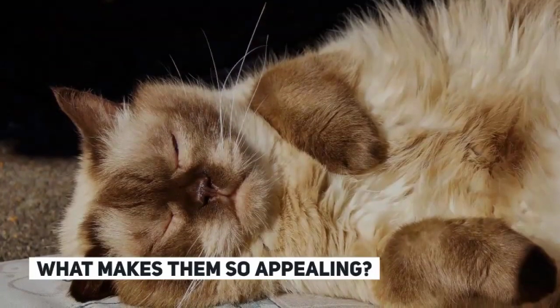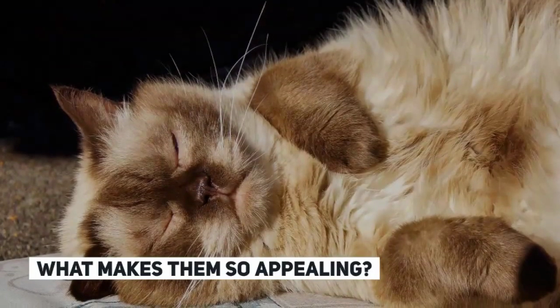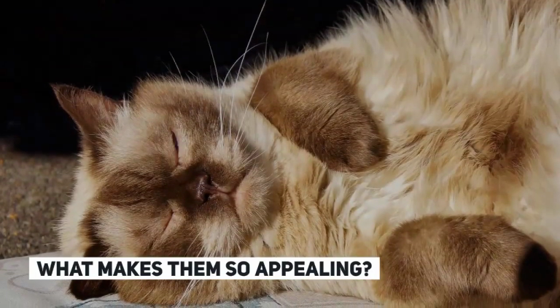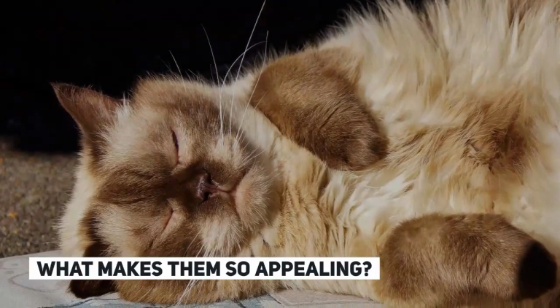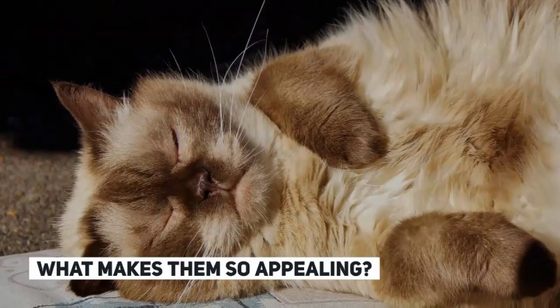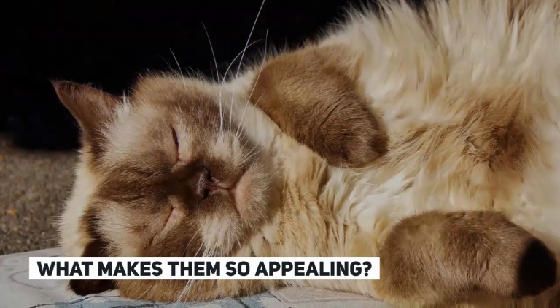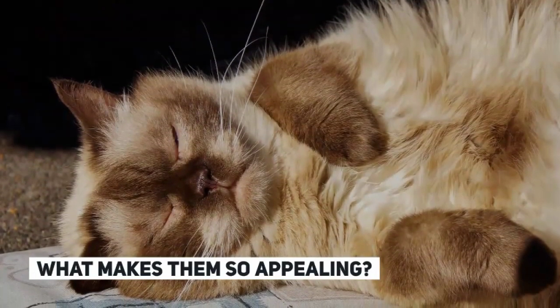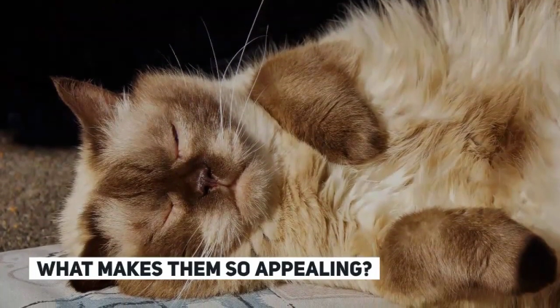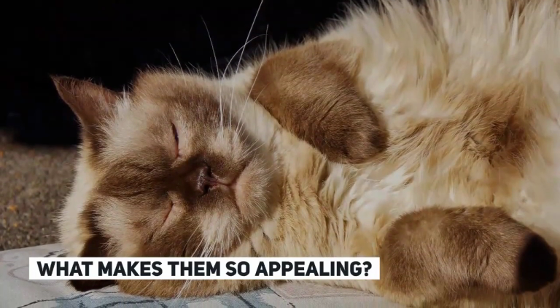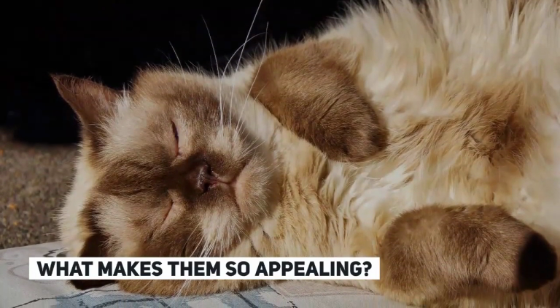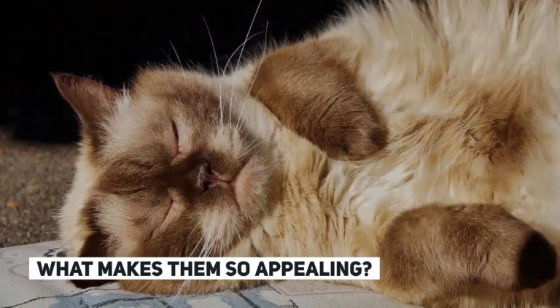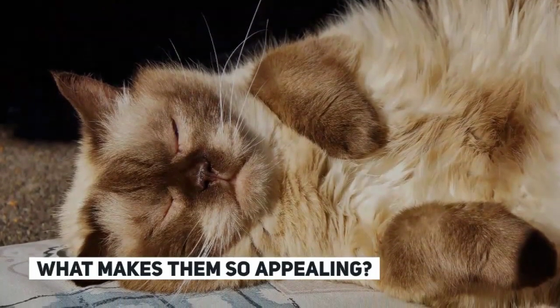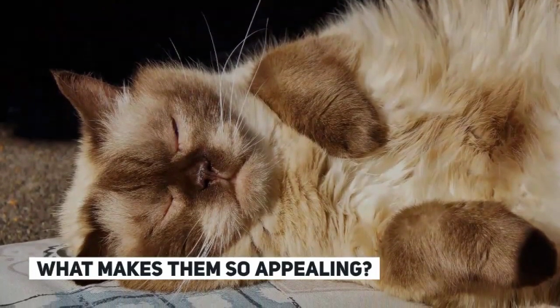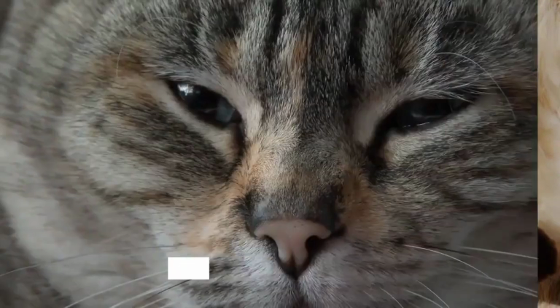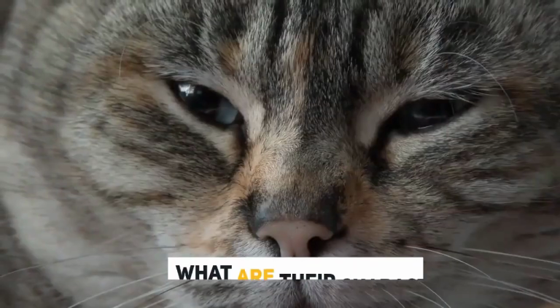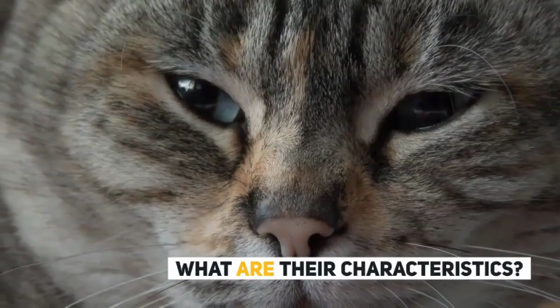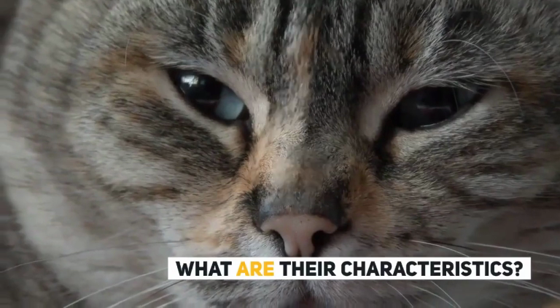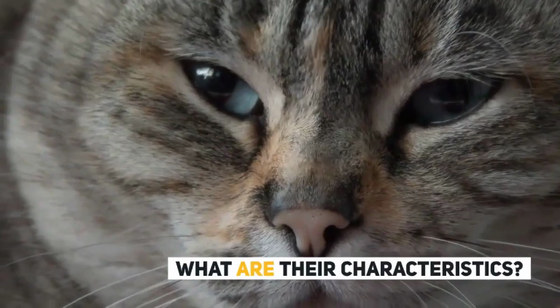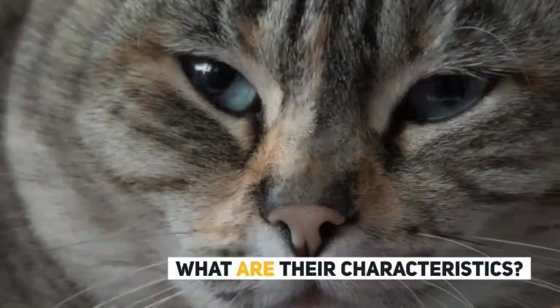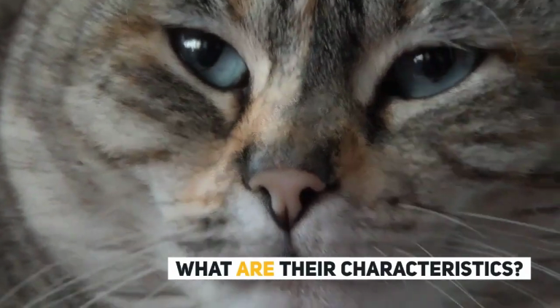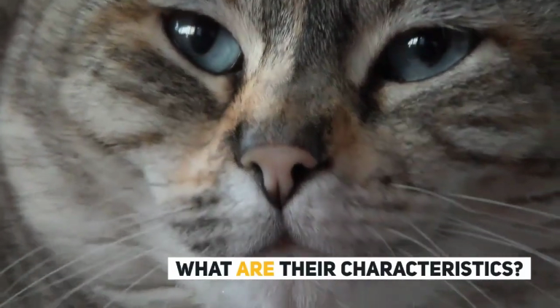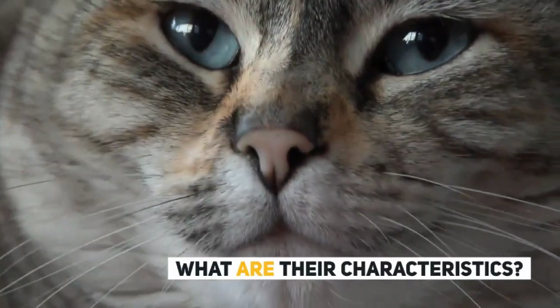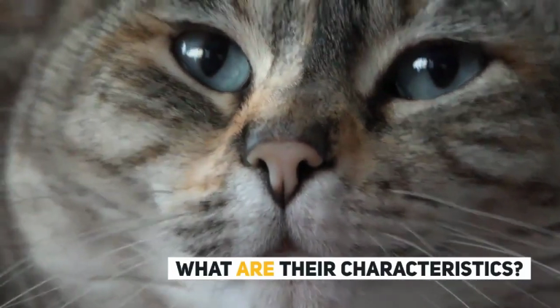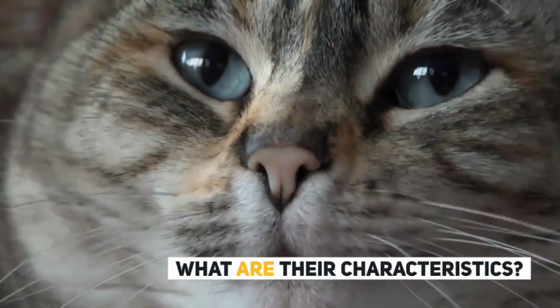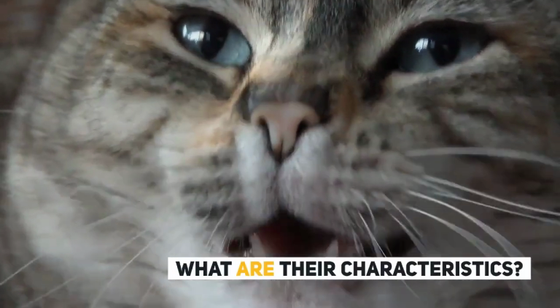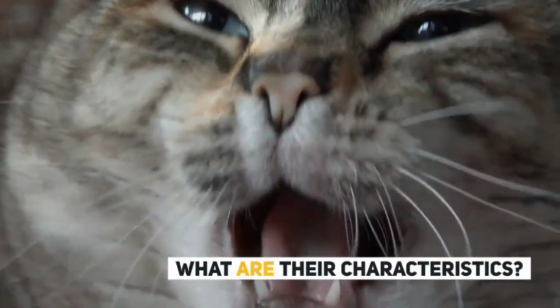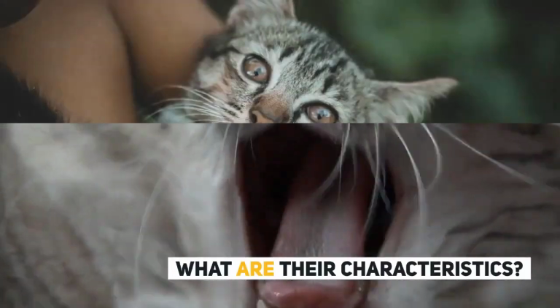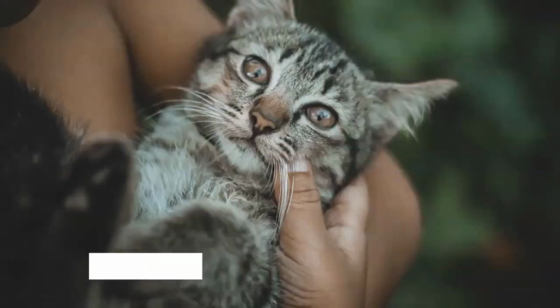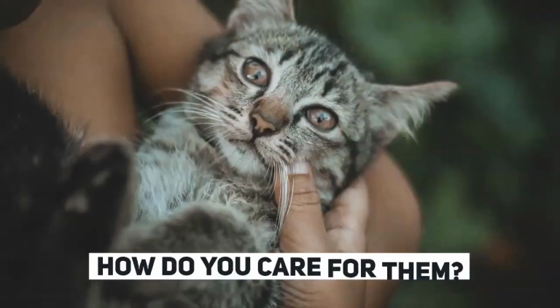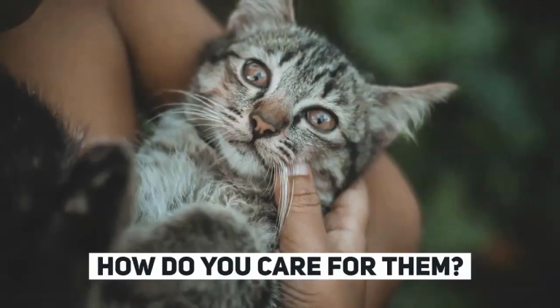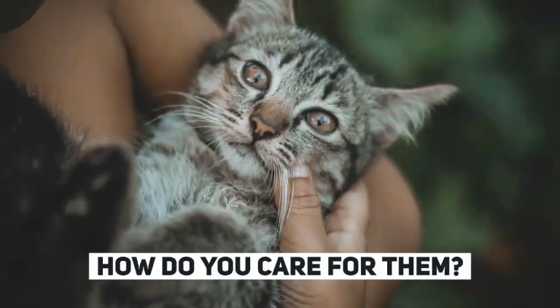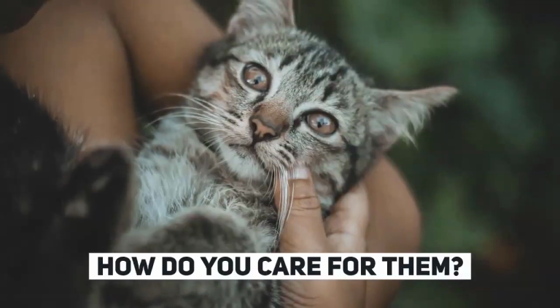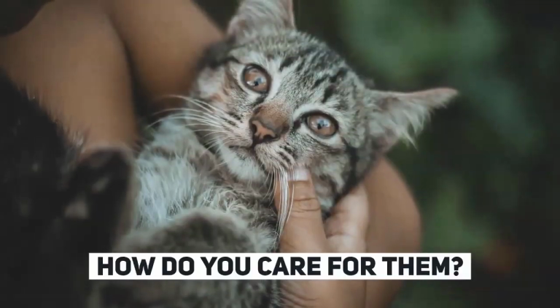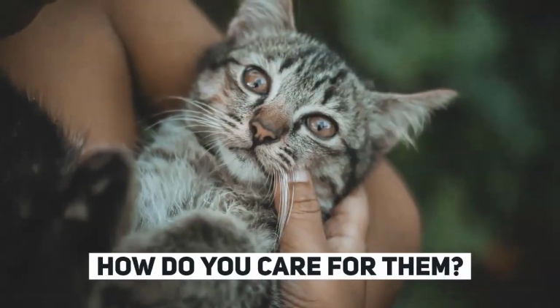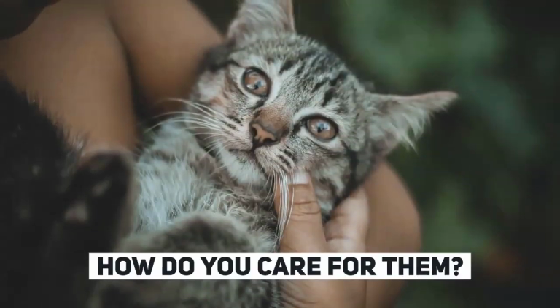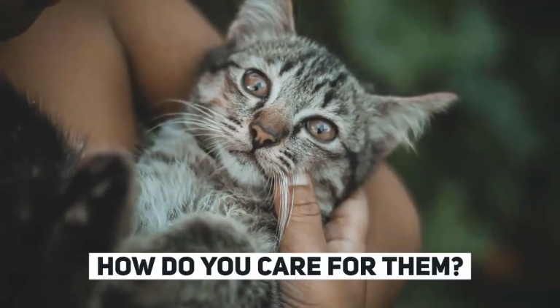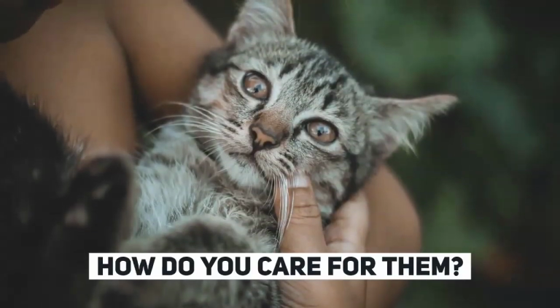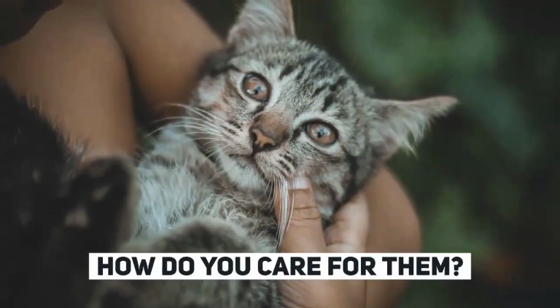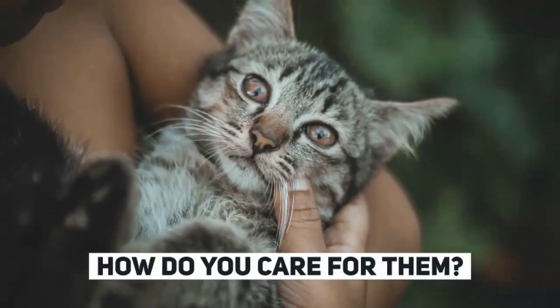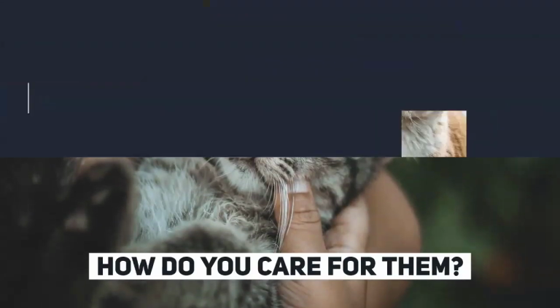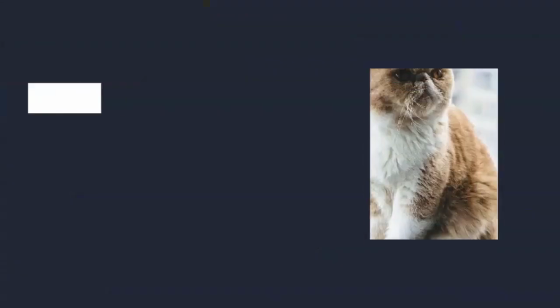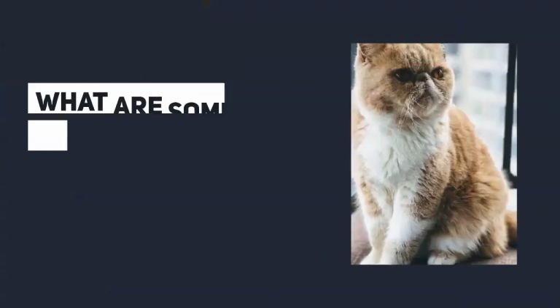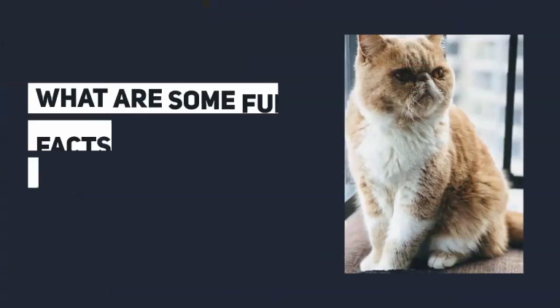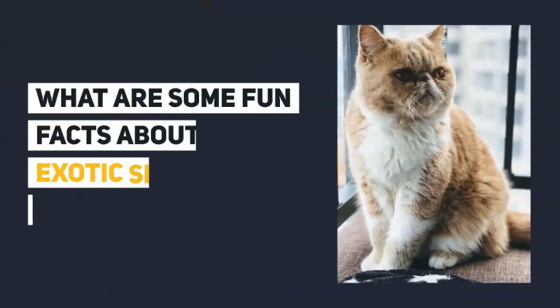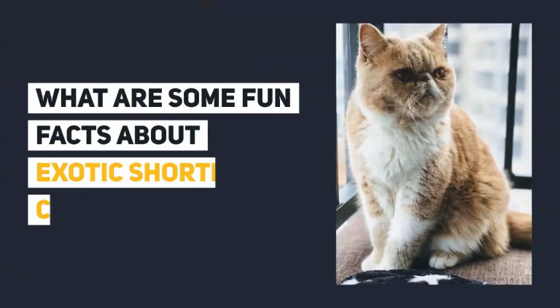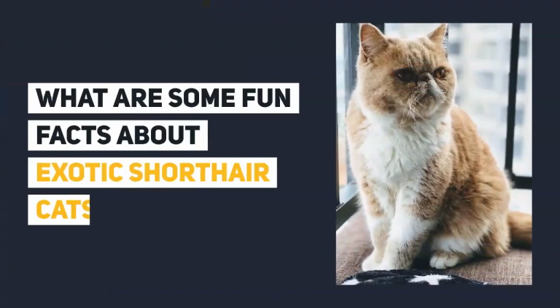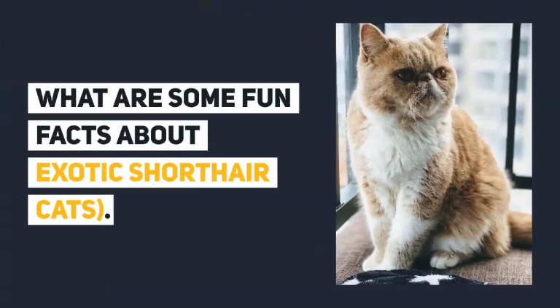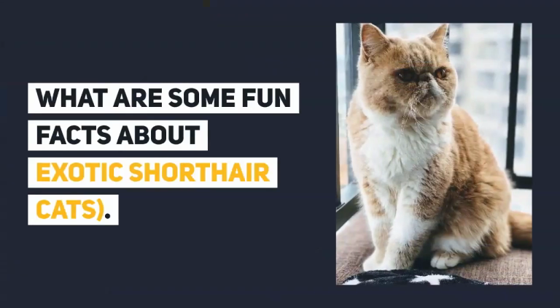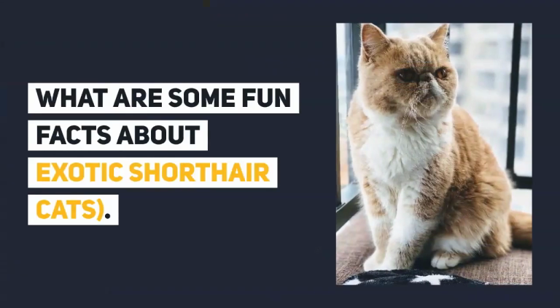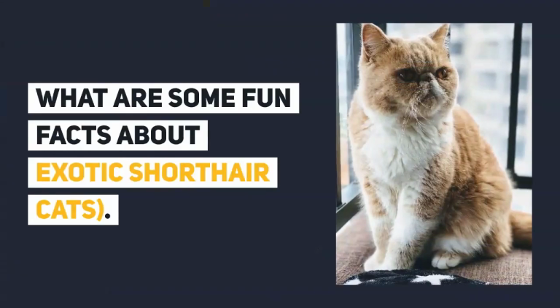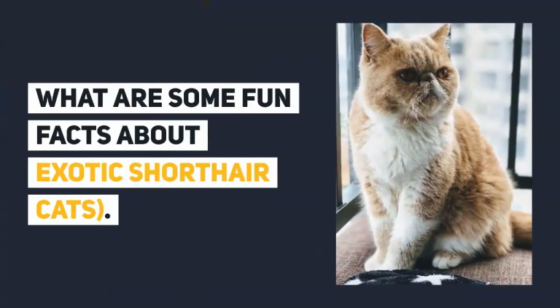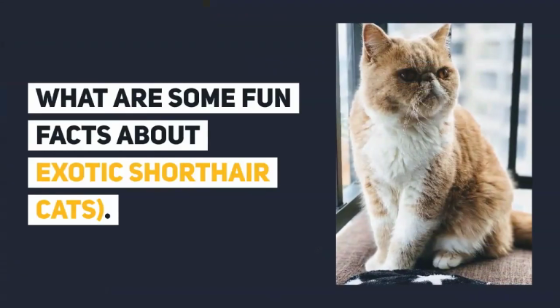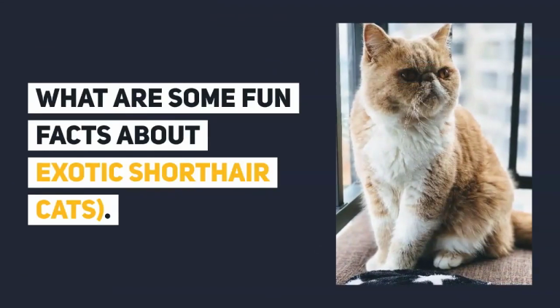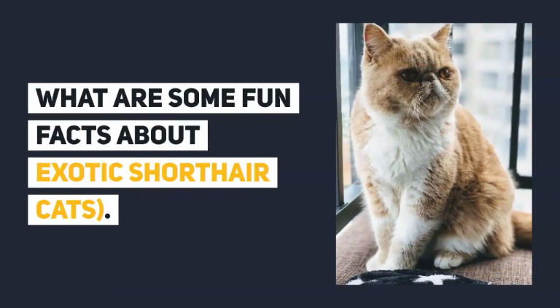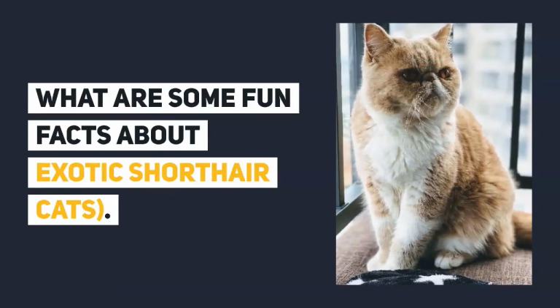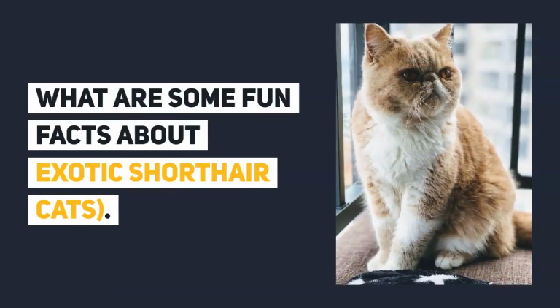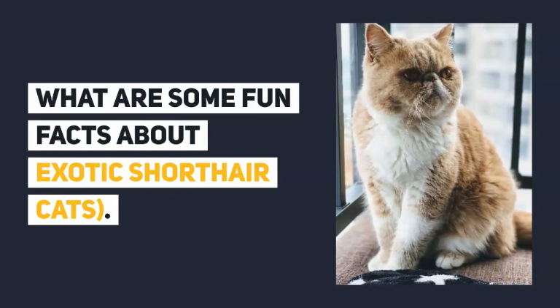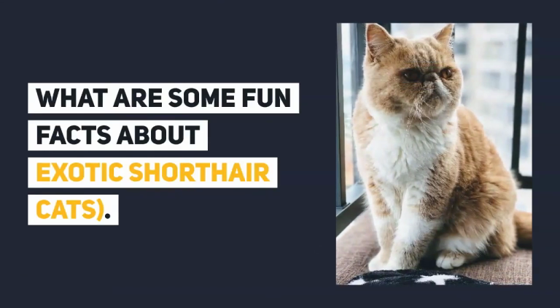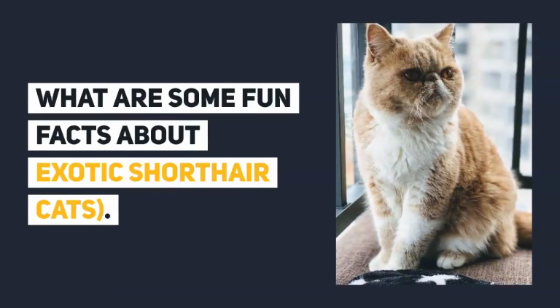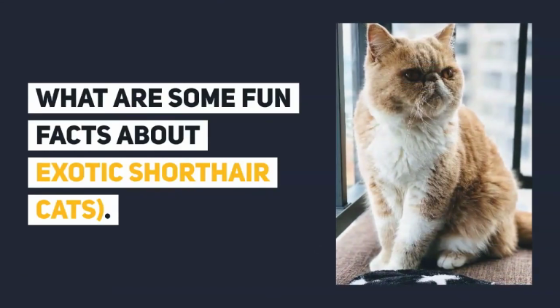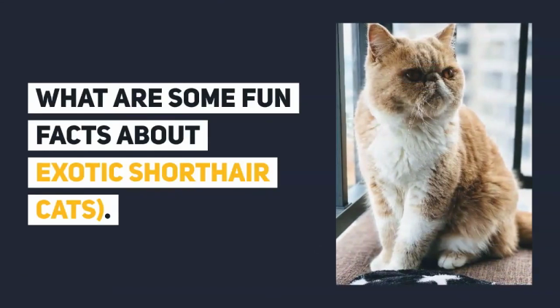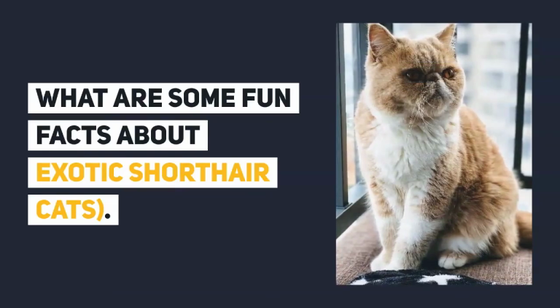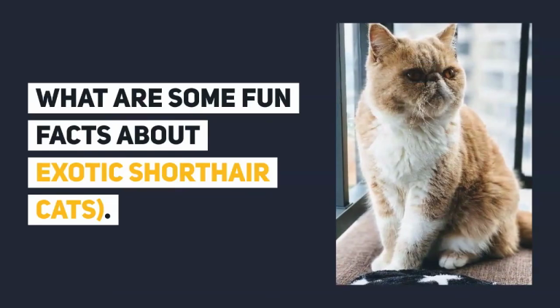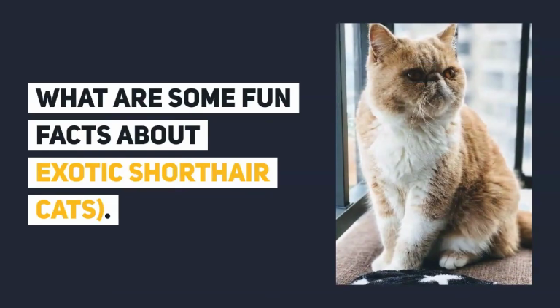What makes them so appealing? What are their characteristics? How do you care for them? What are some fun facts about exotic shorthair cats?